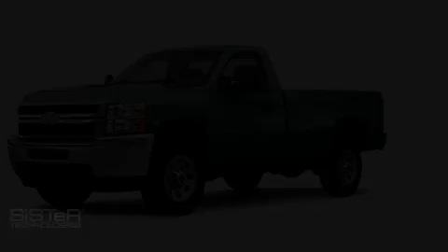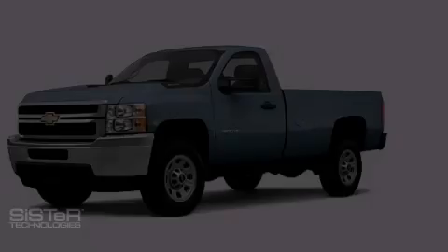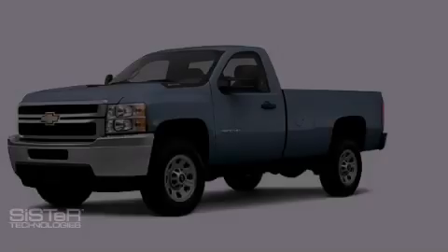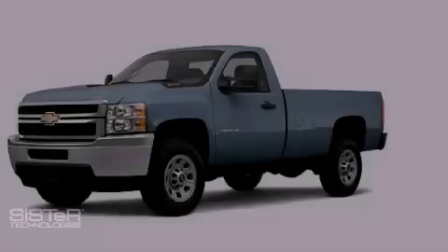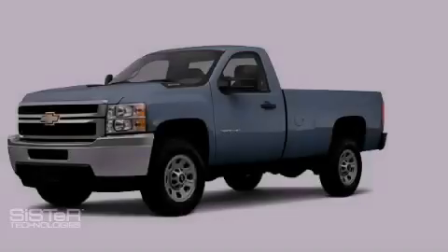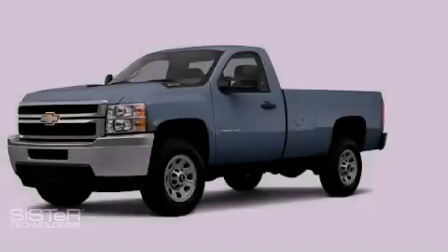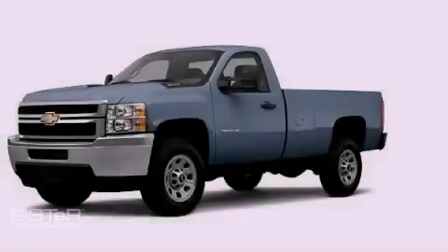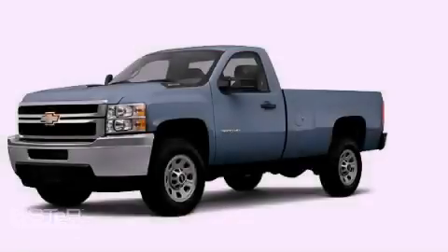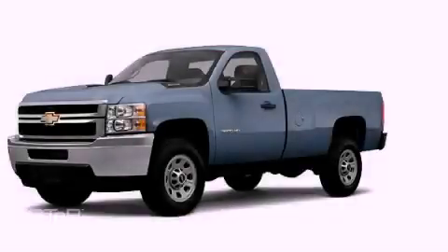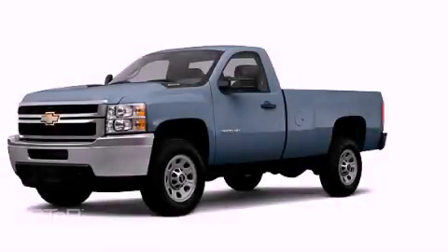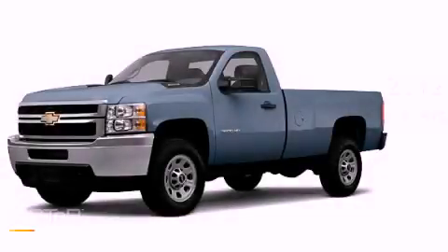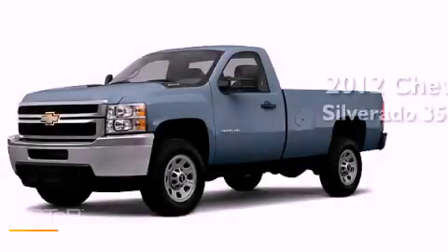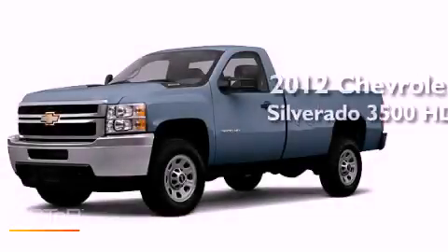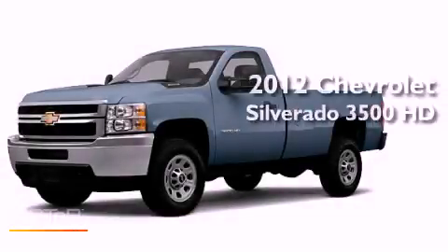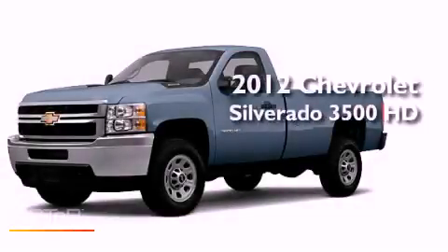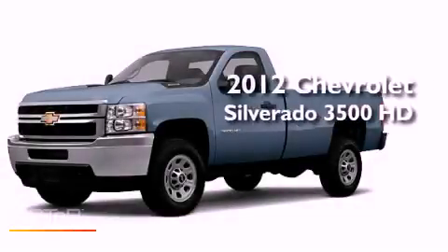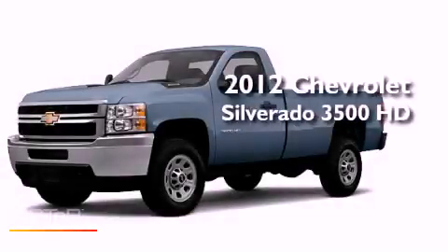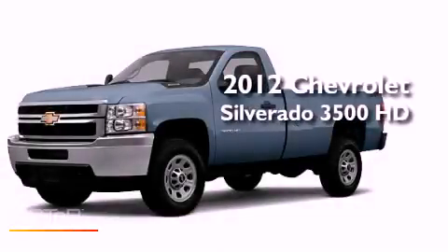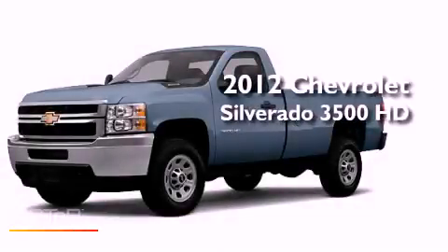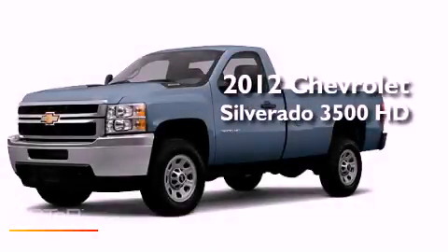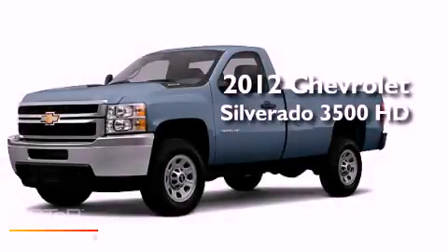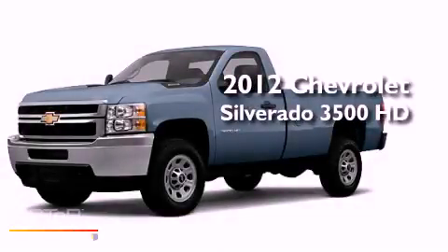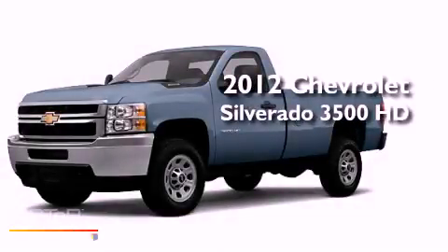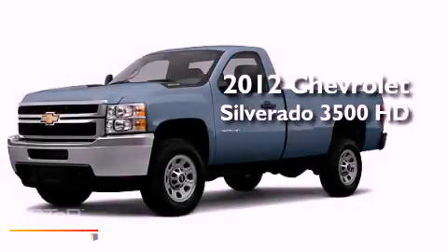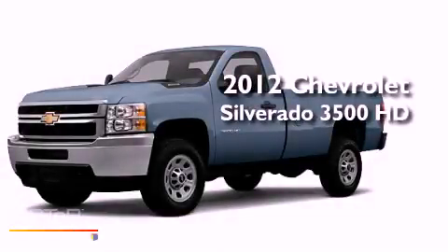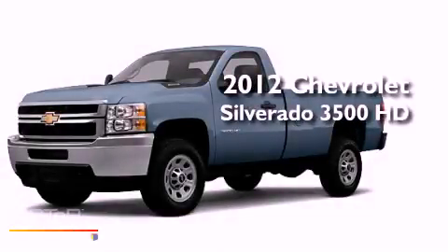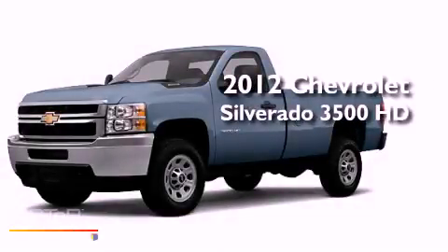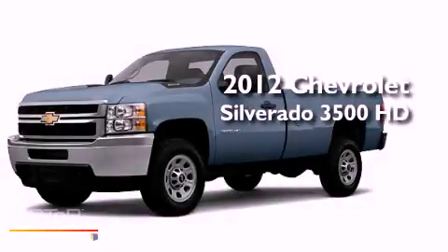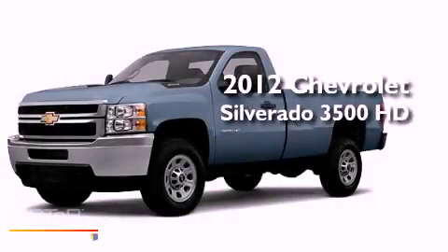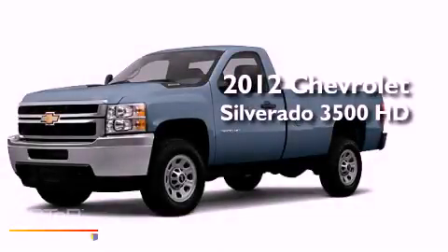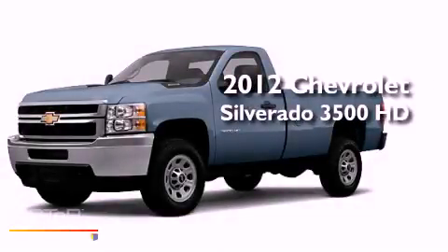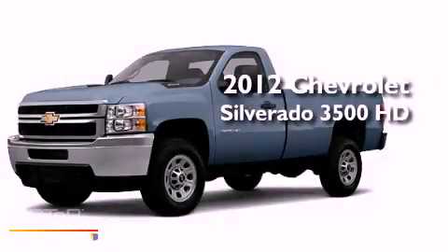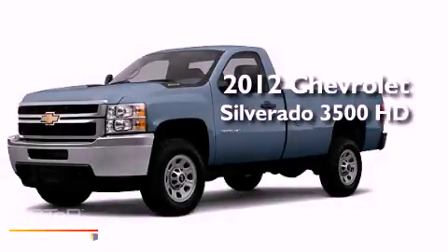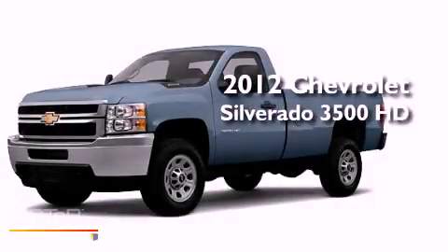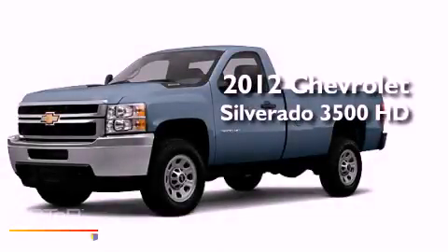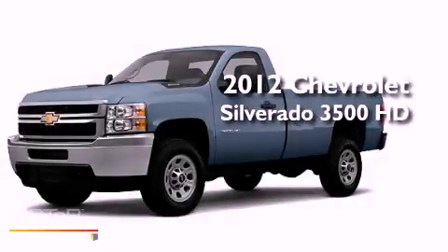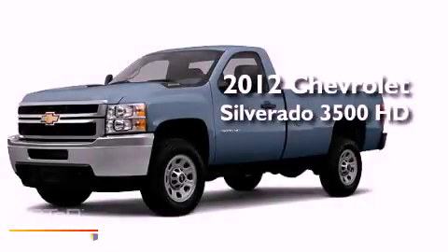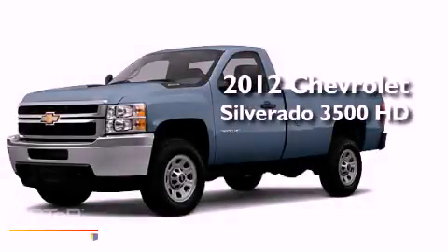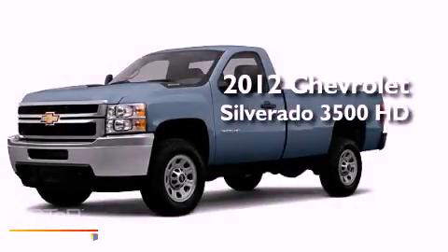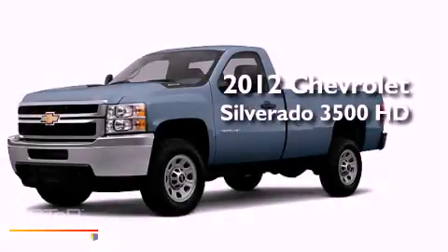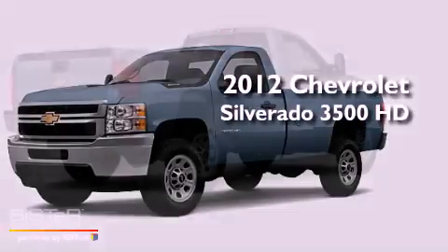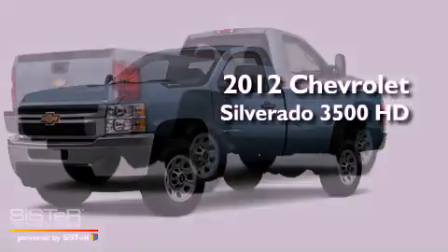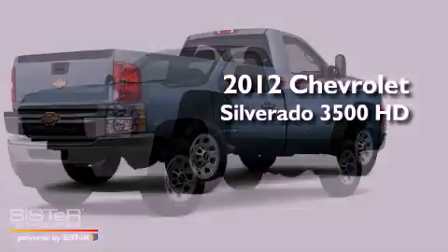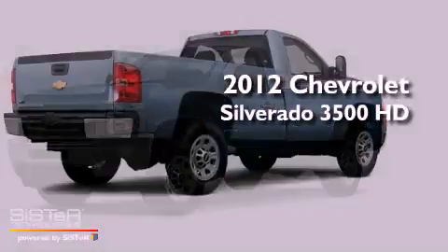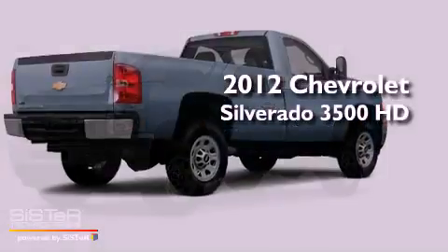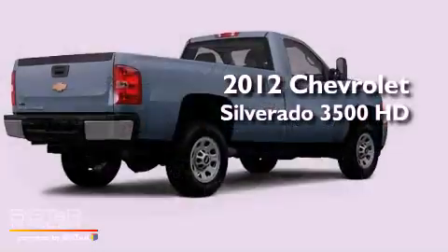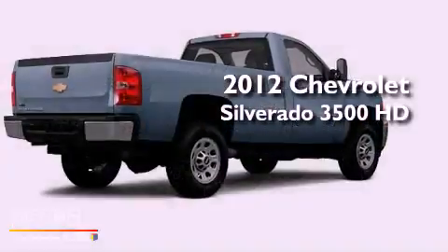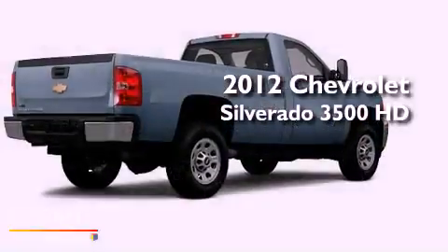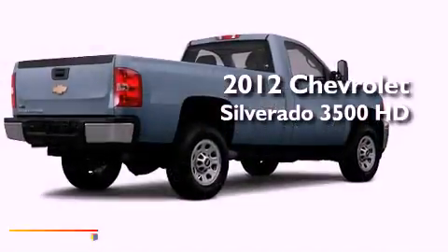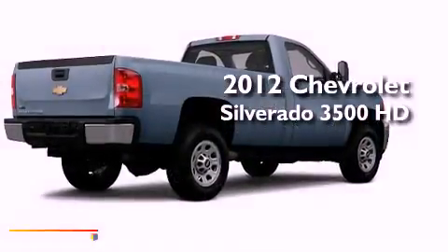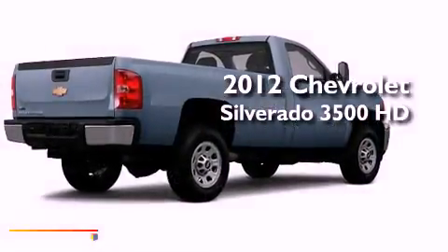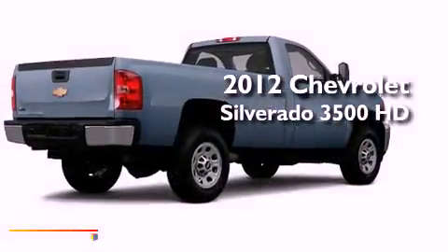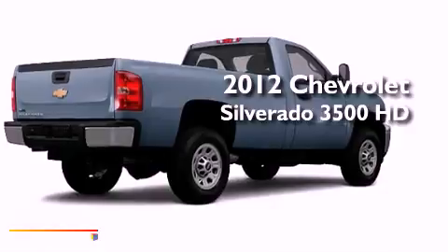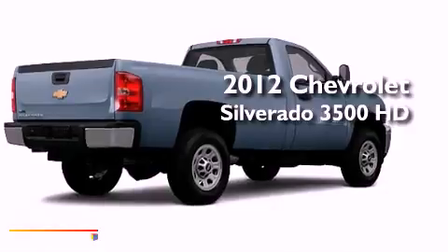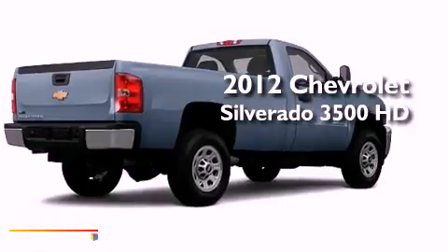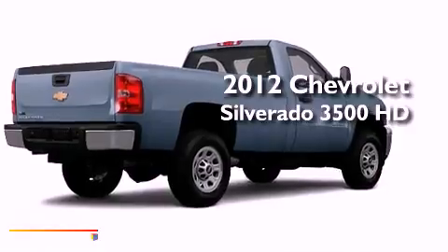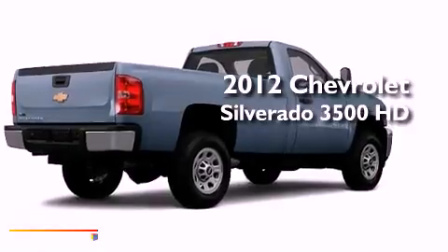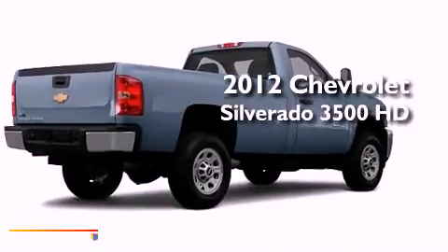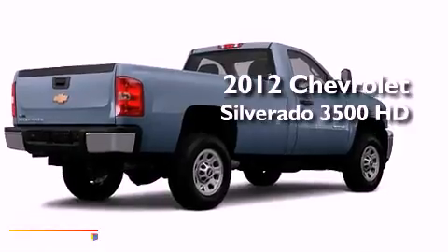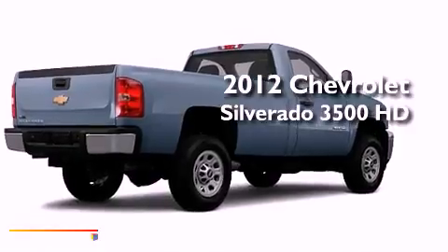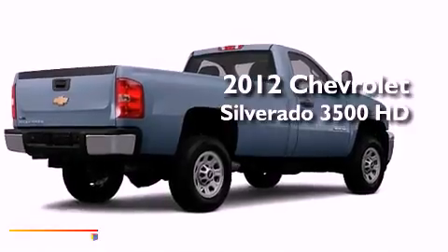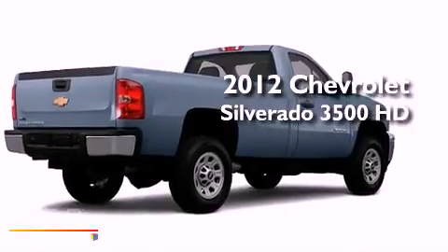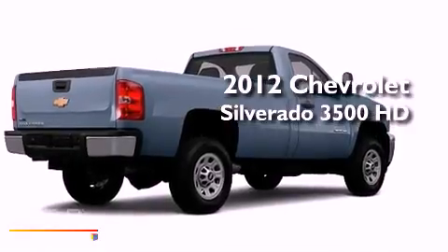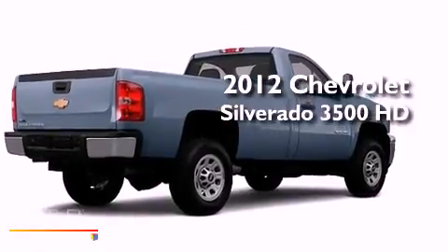This is a brand new 2012 Chevrolet Silverado 3500 HD.